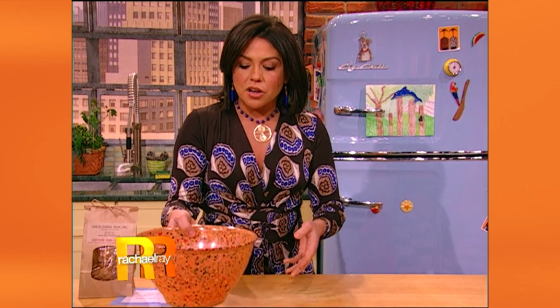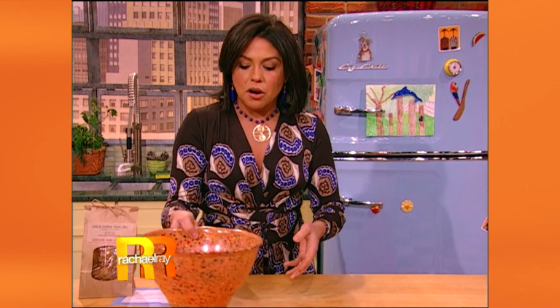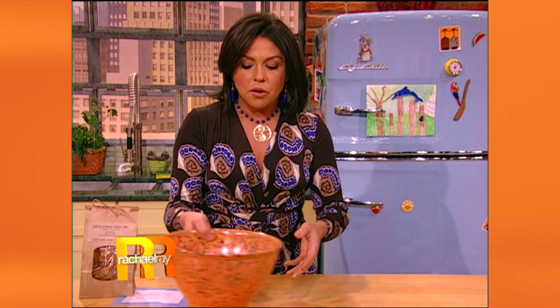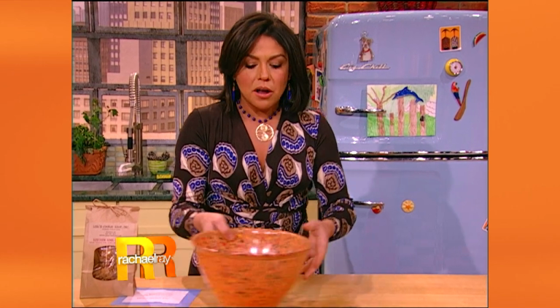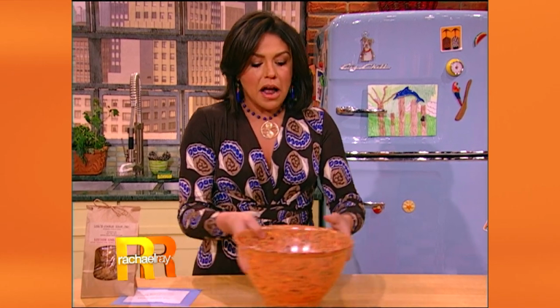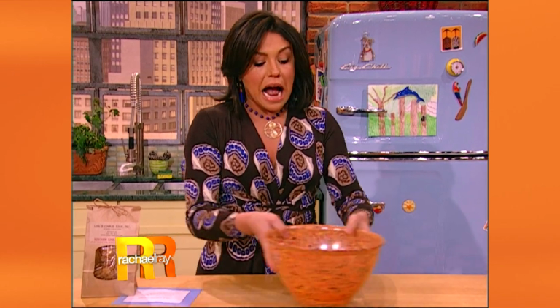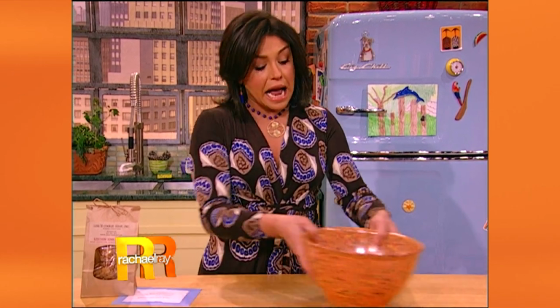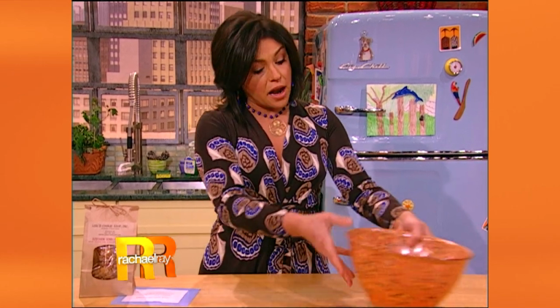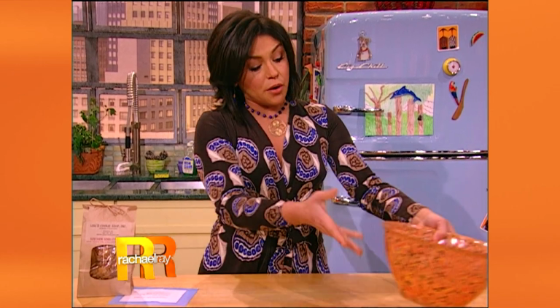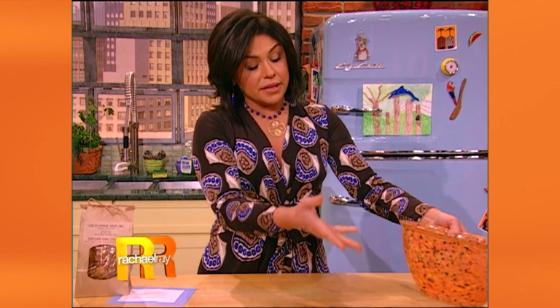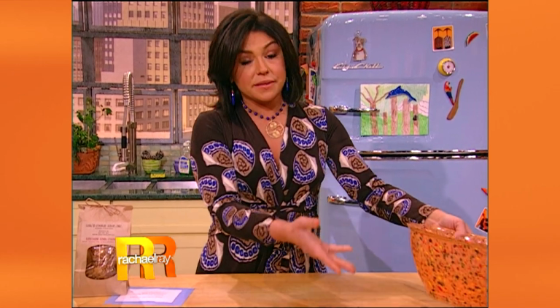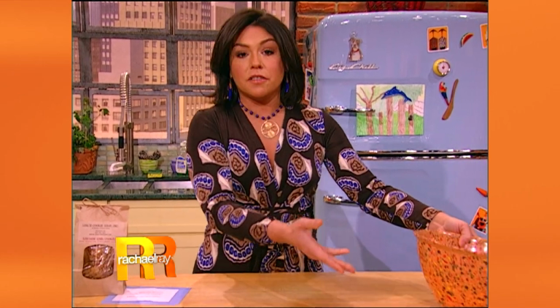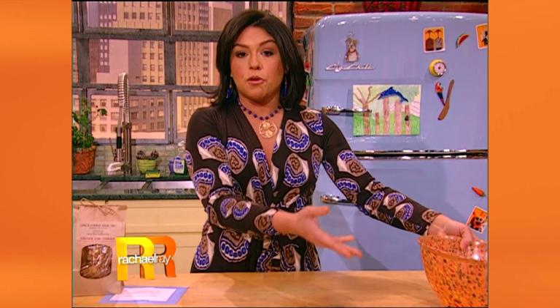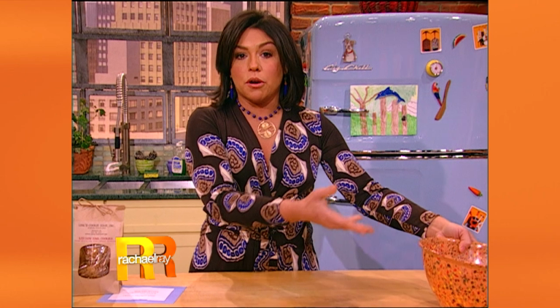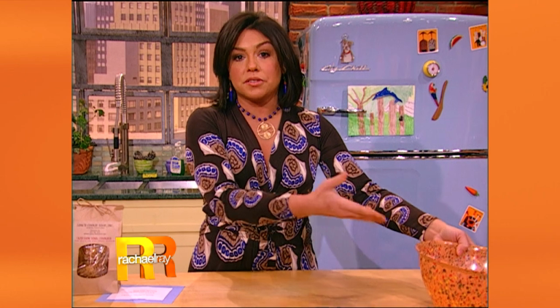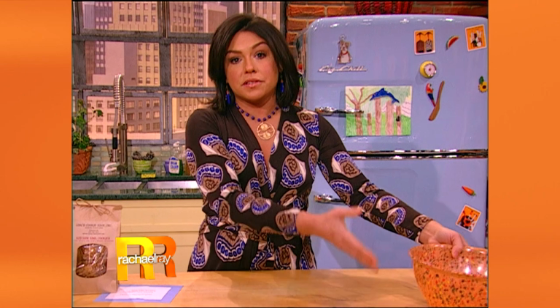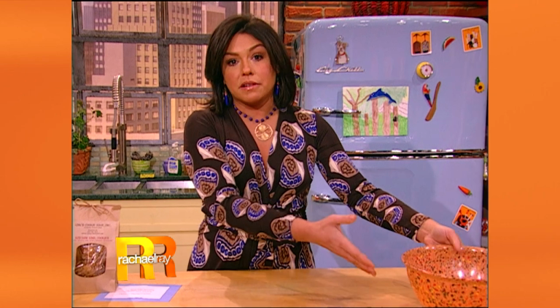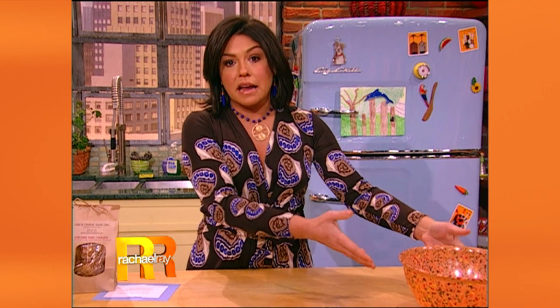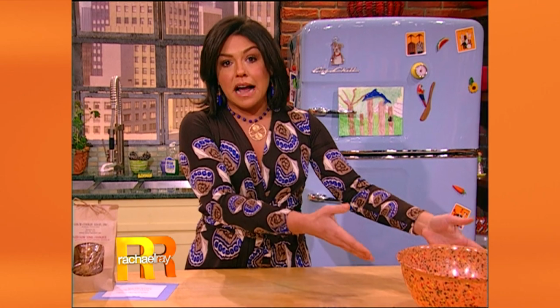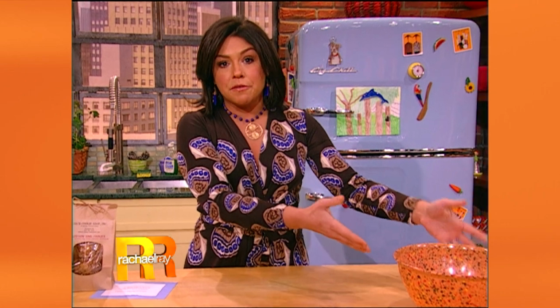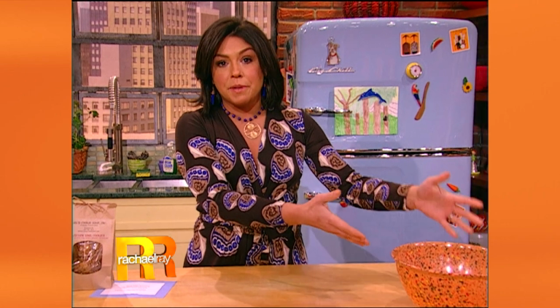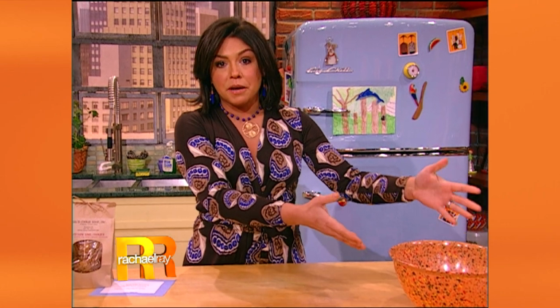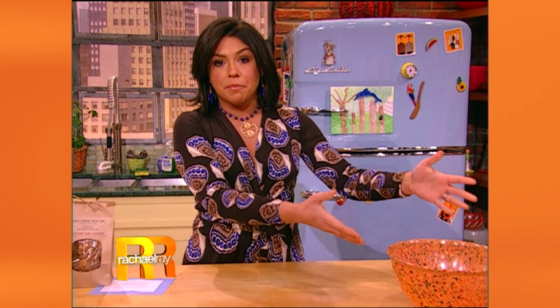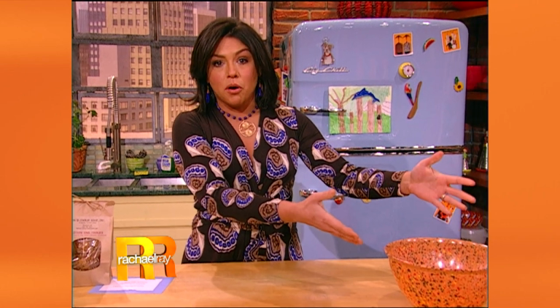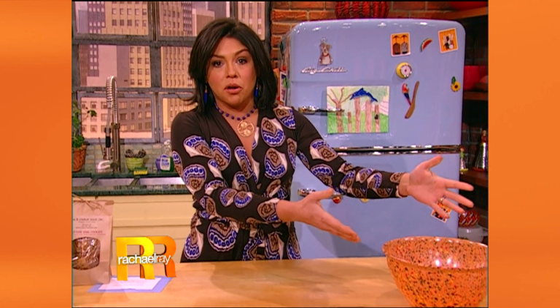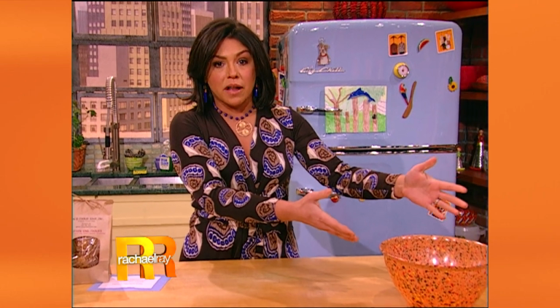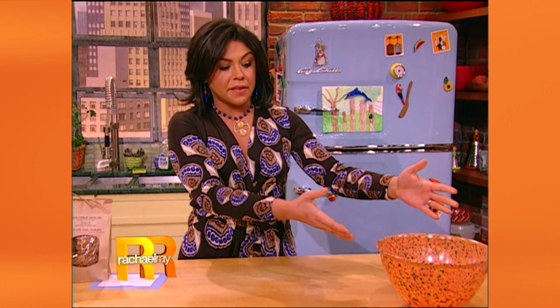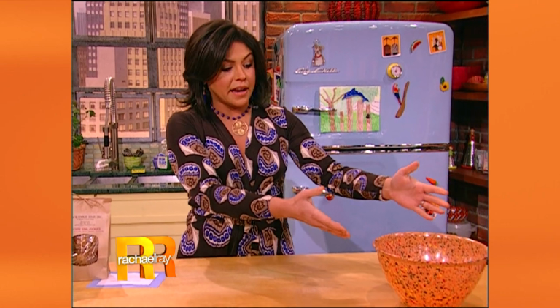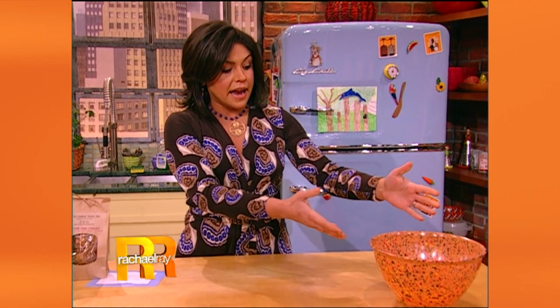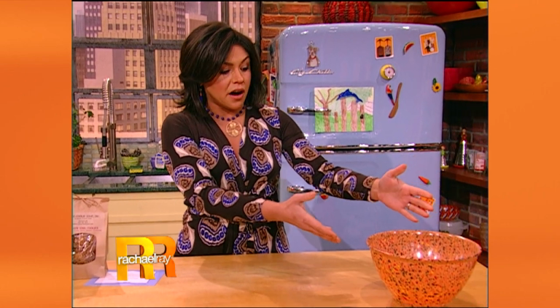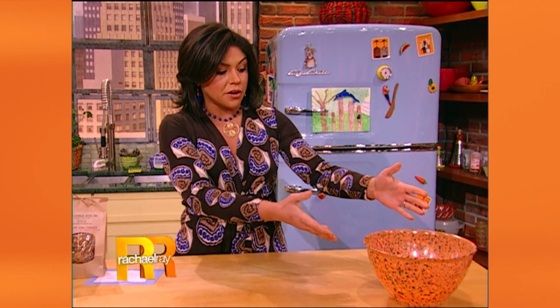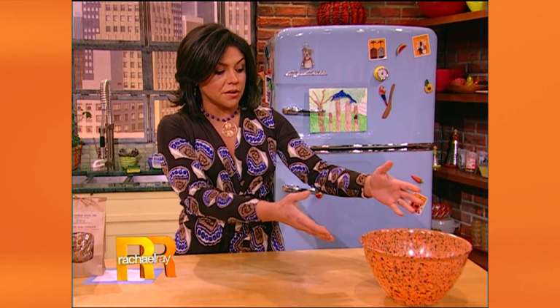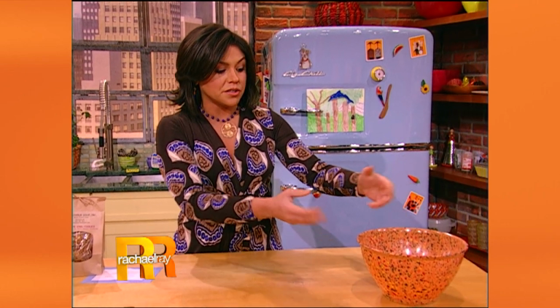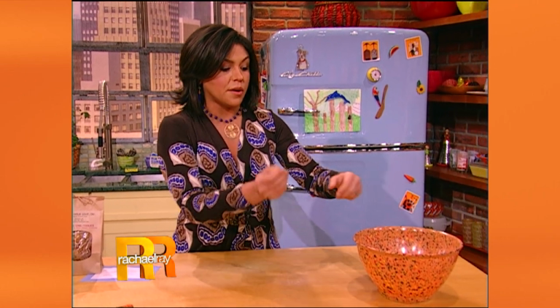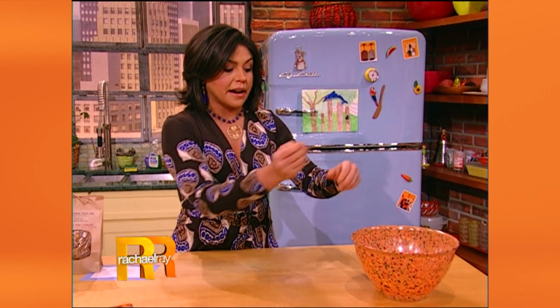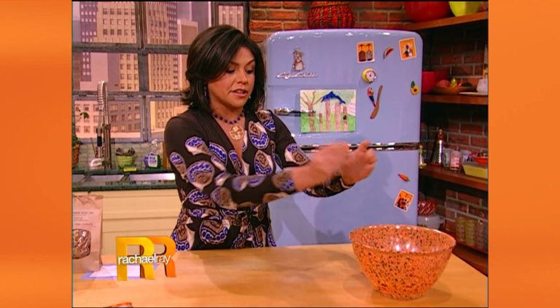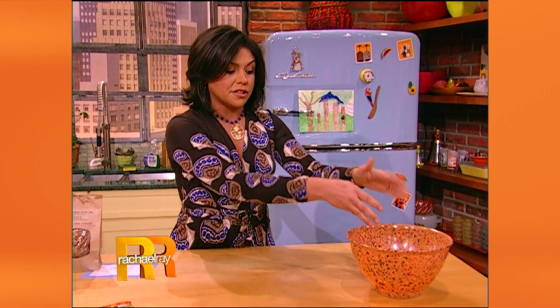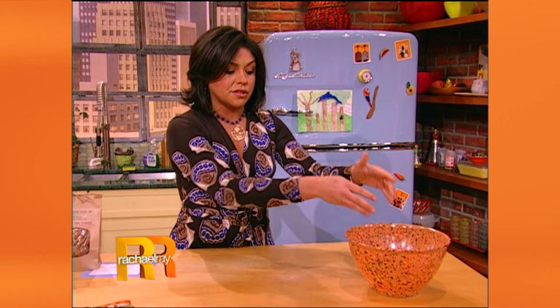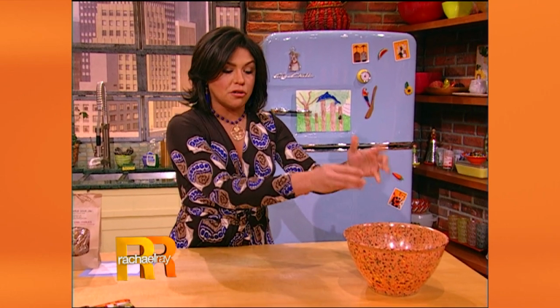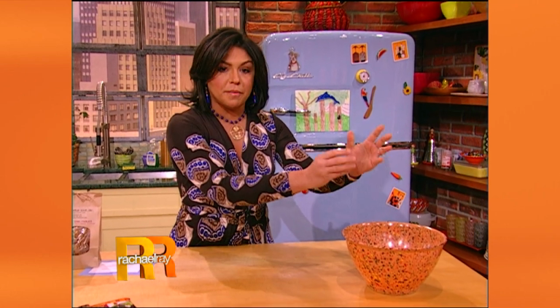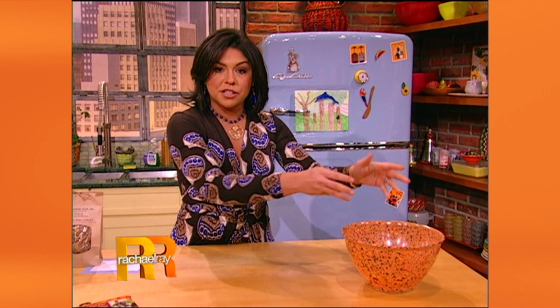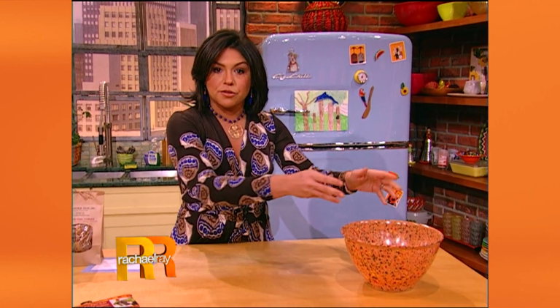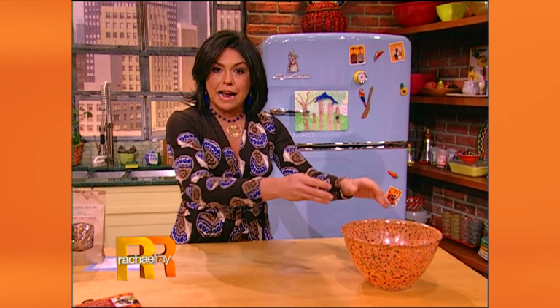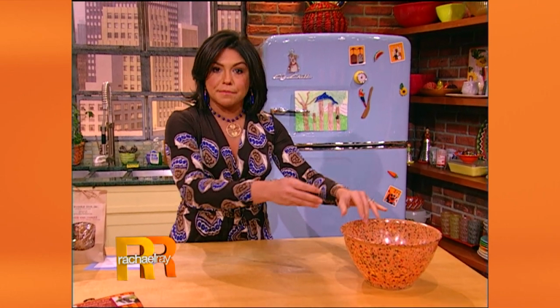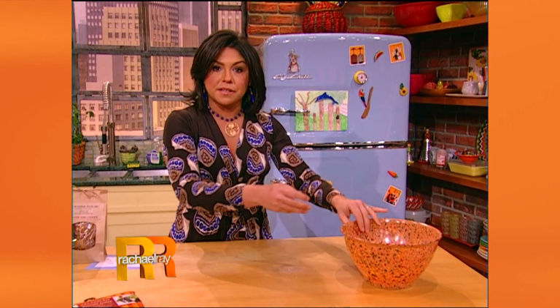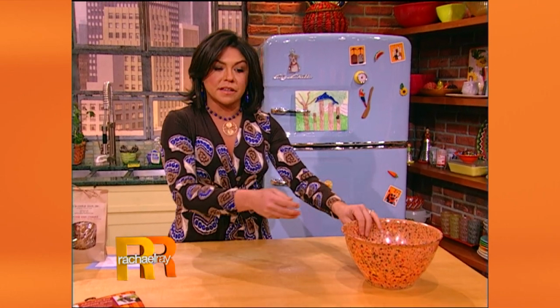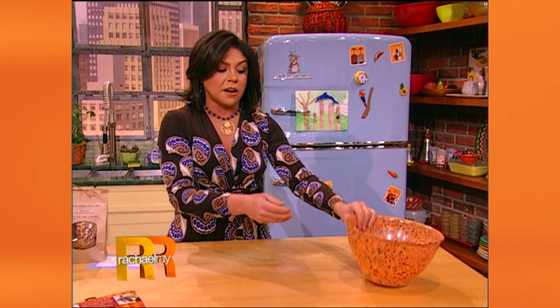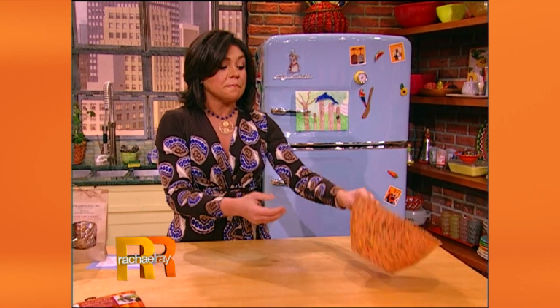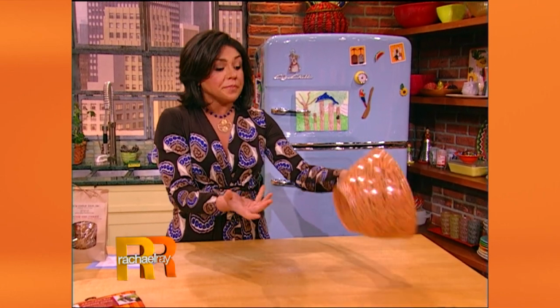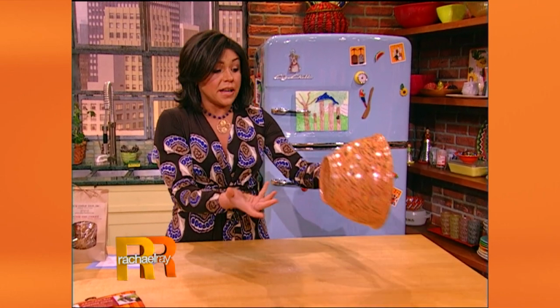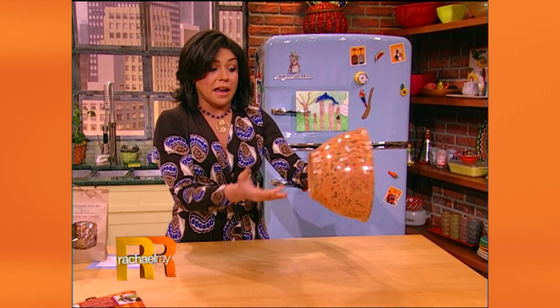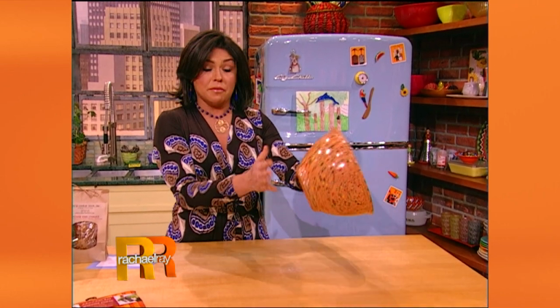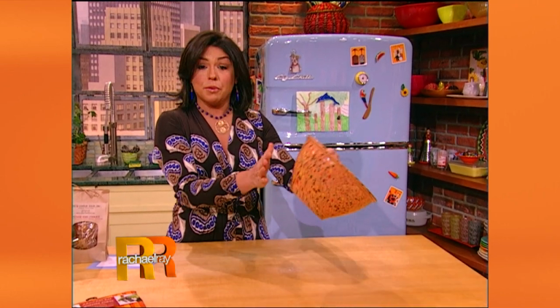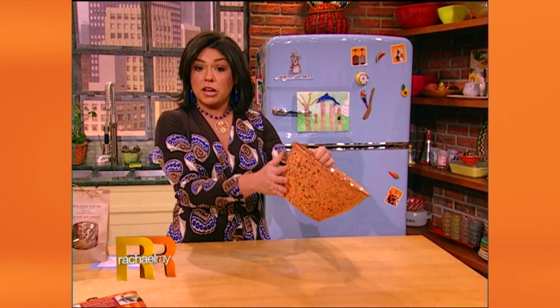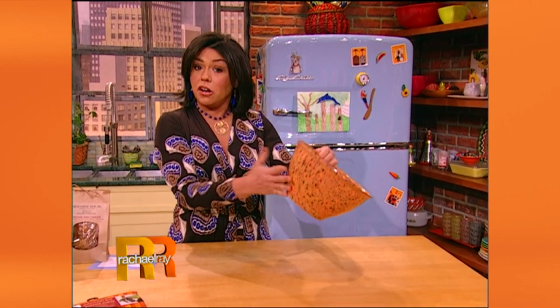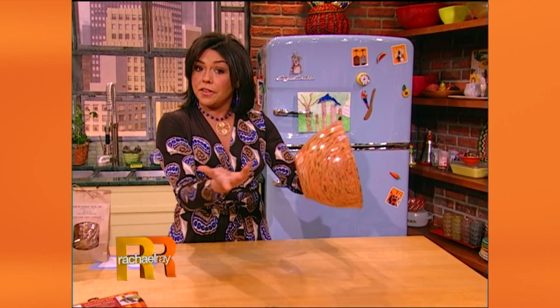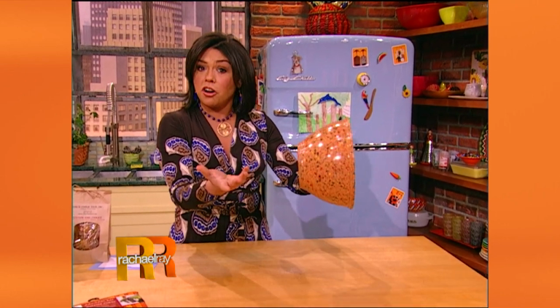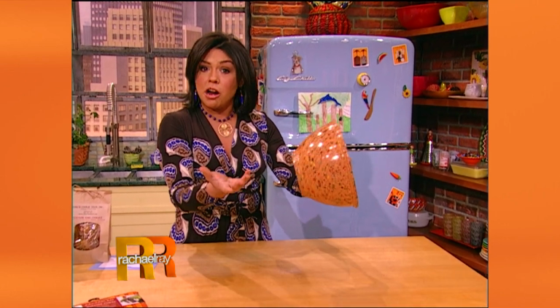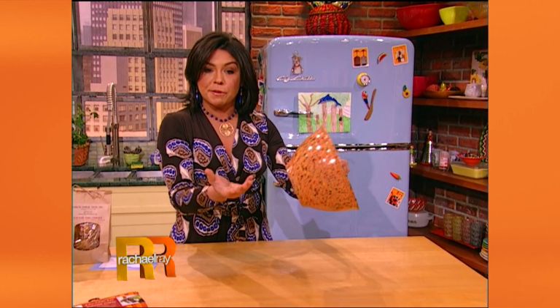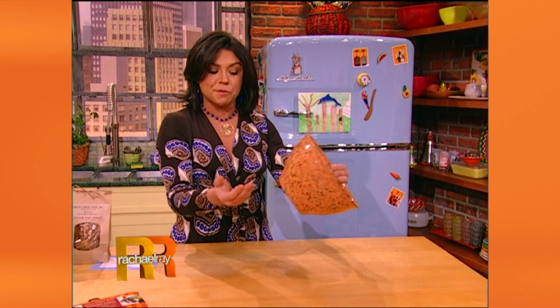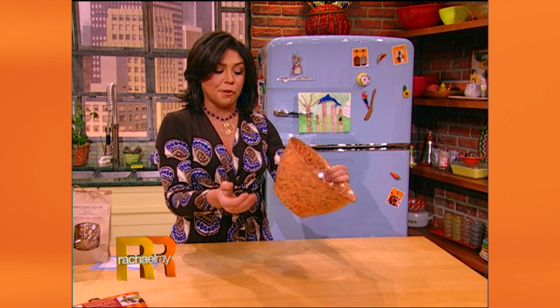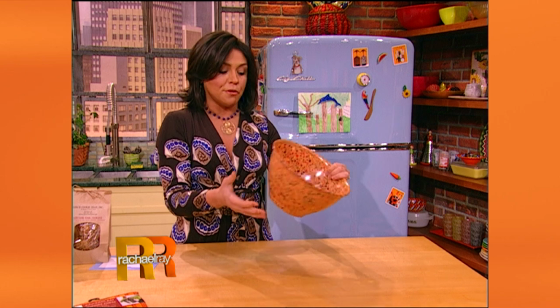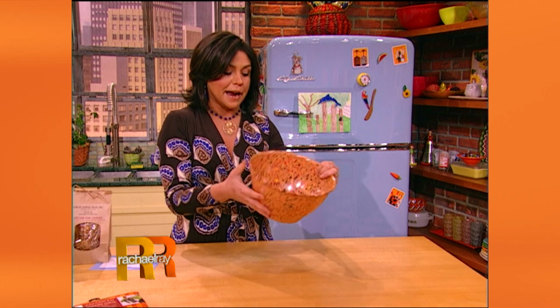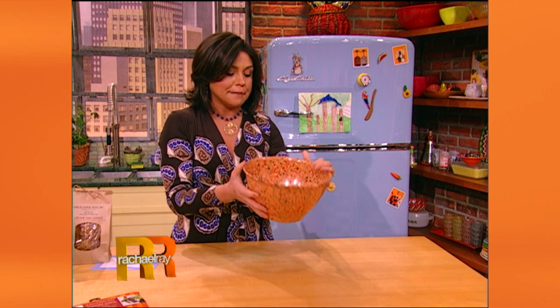So I always have a big bowl on the counter so I could just throw my scraps in there, and we call it the garbage bowl.